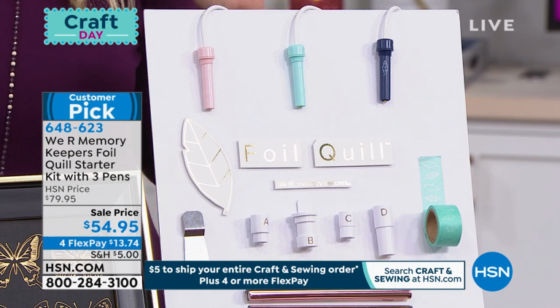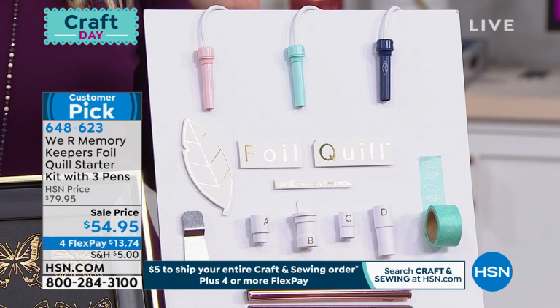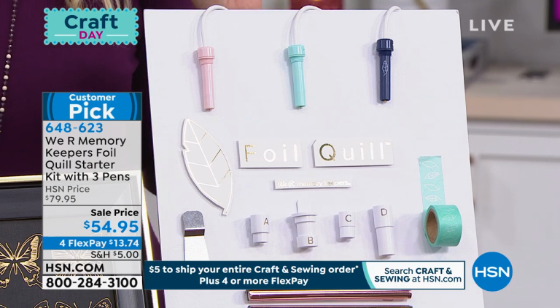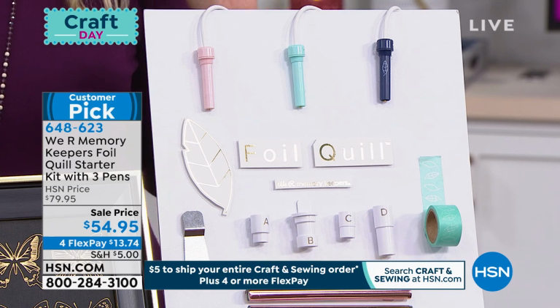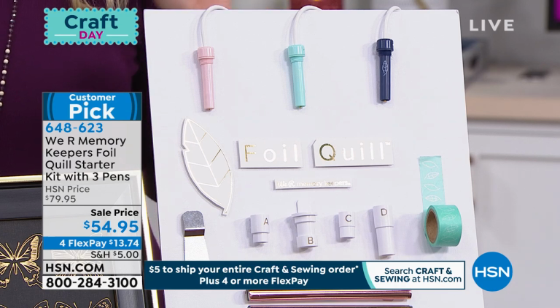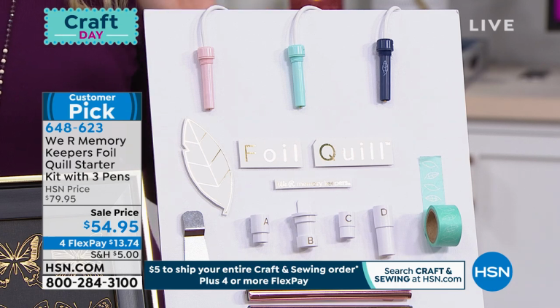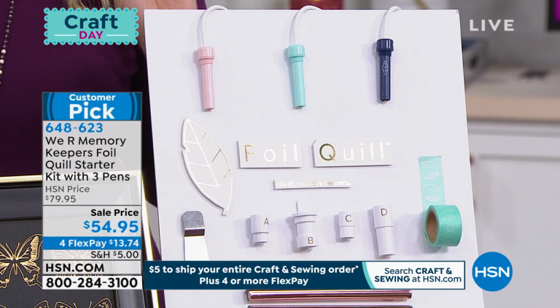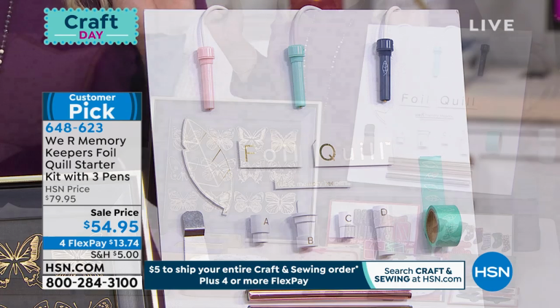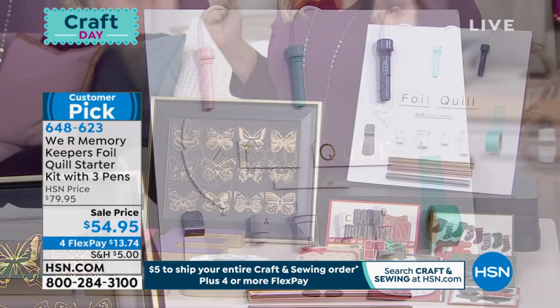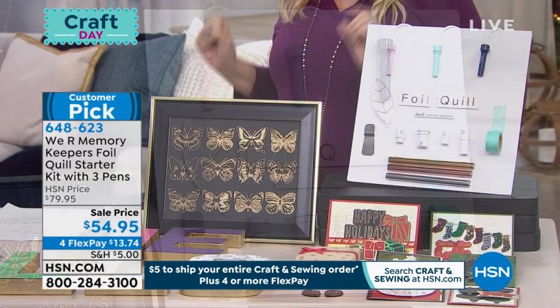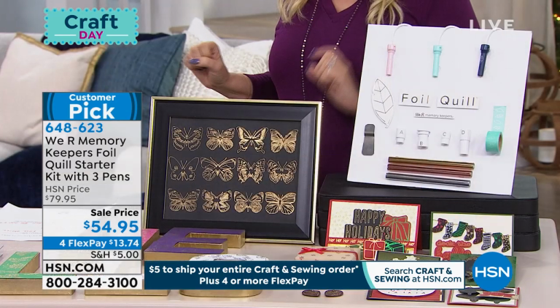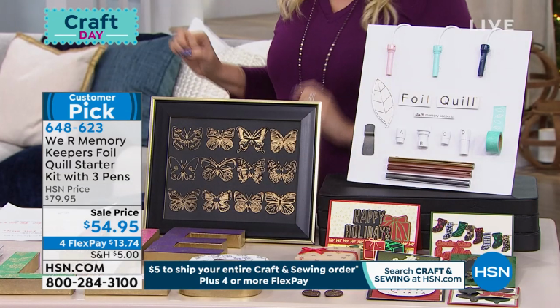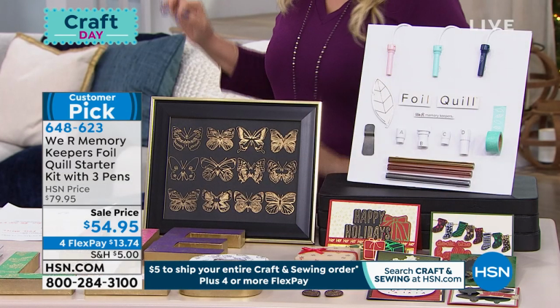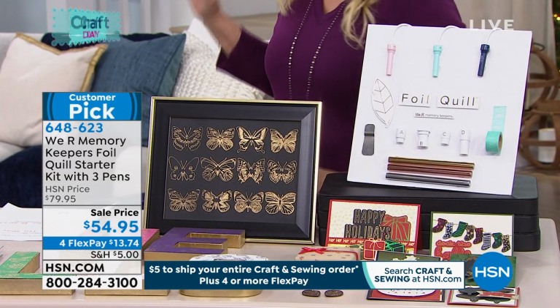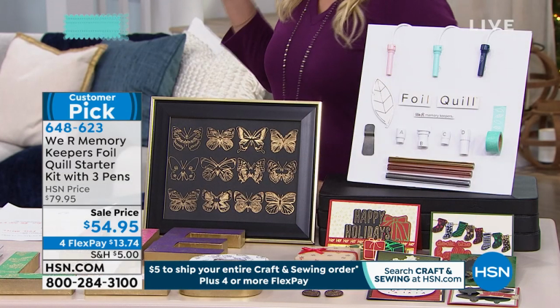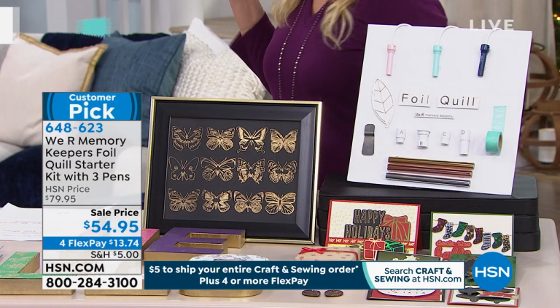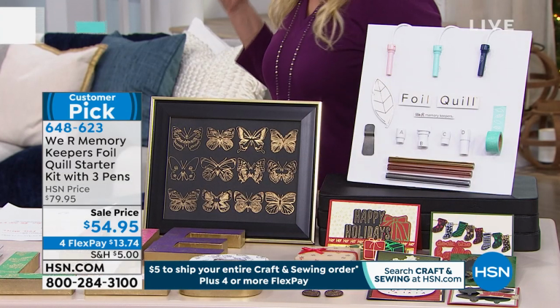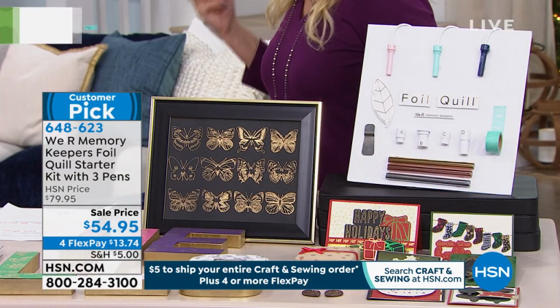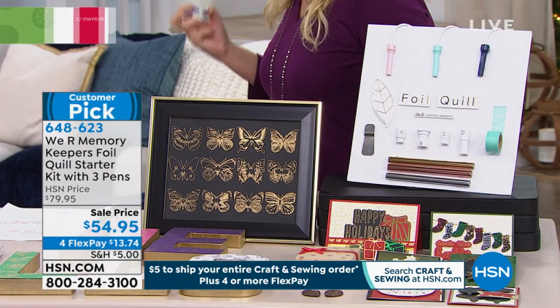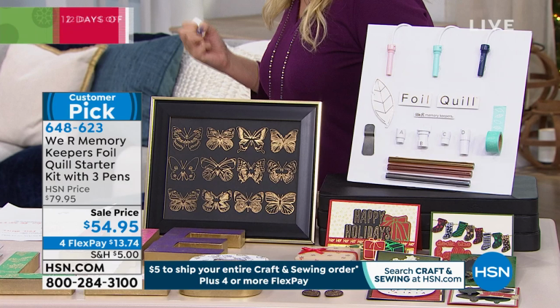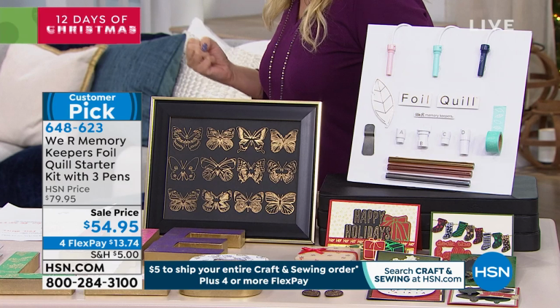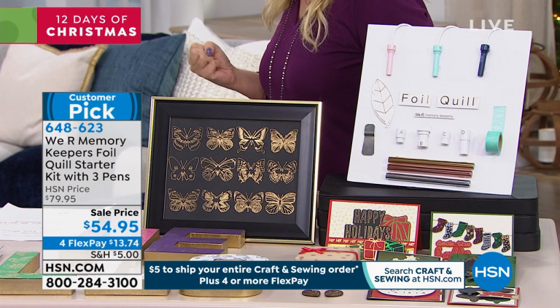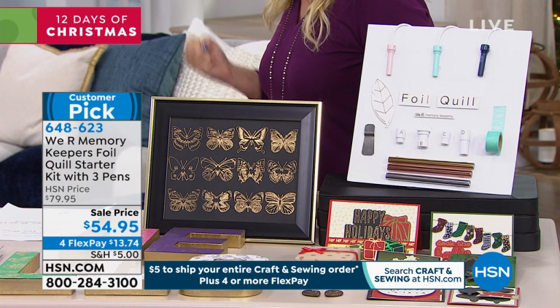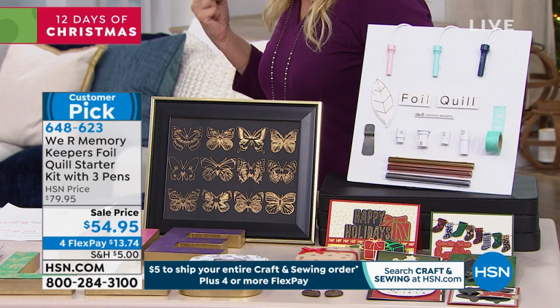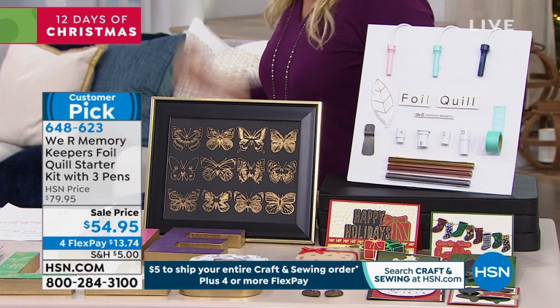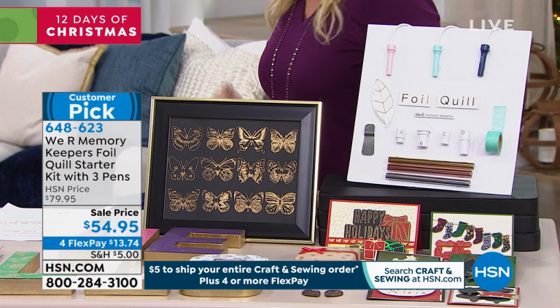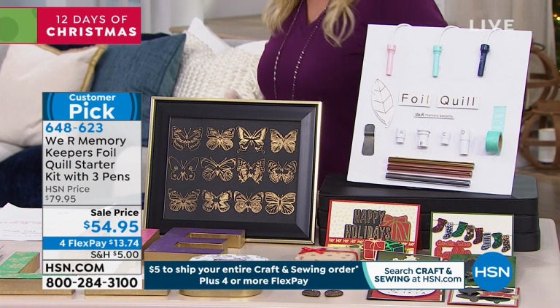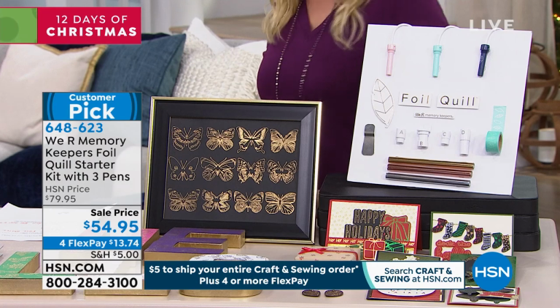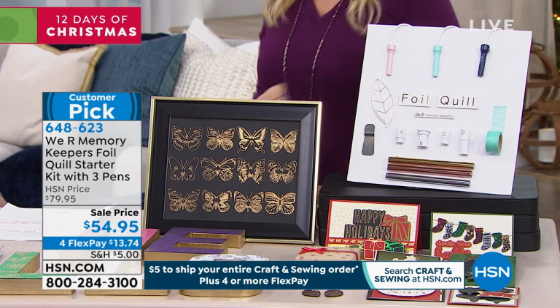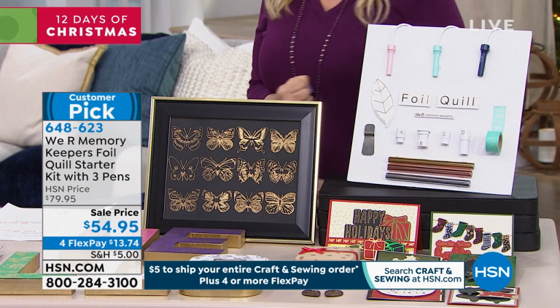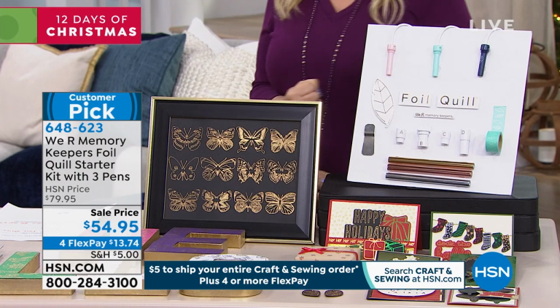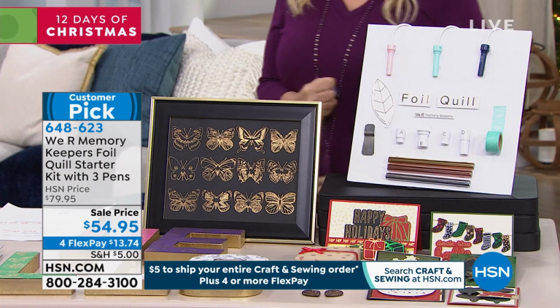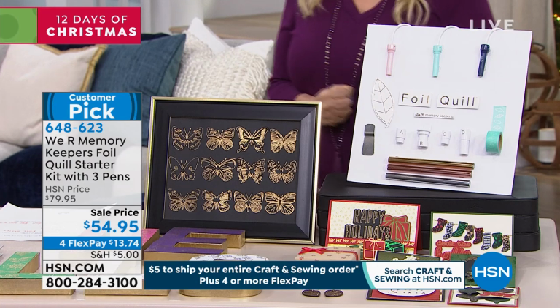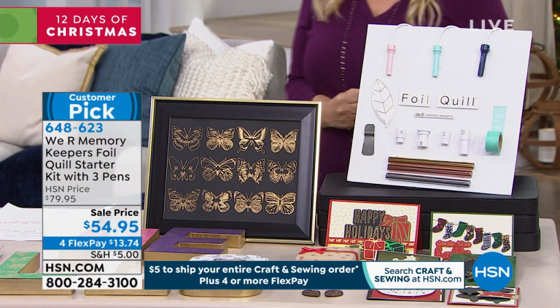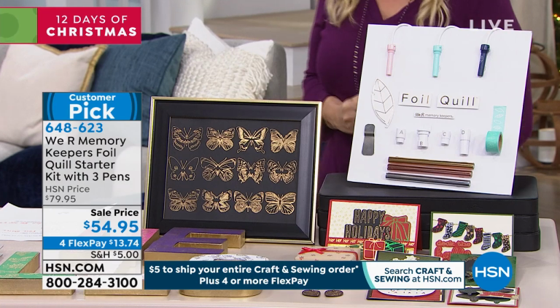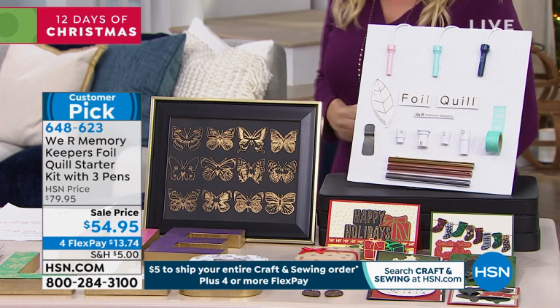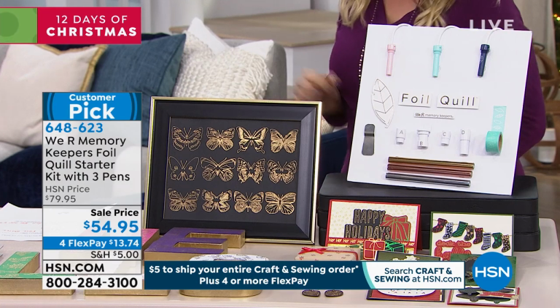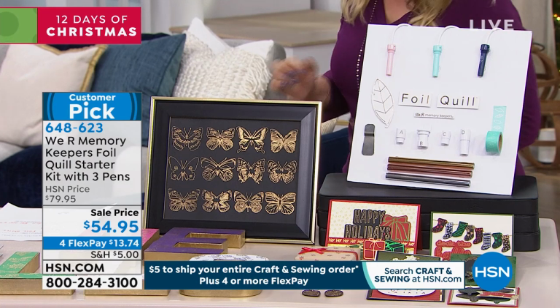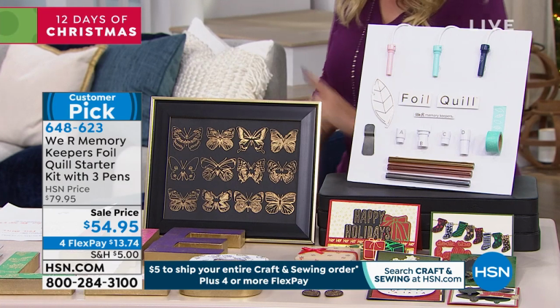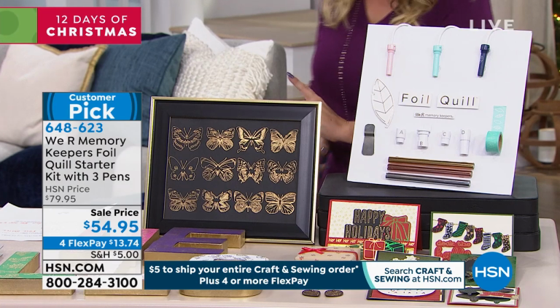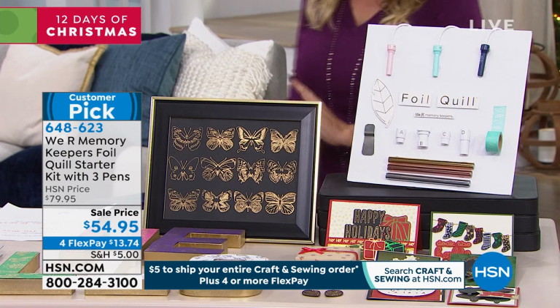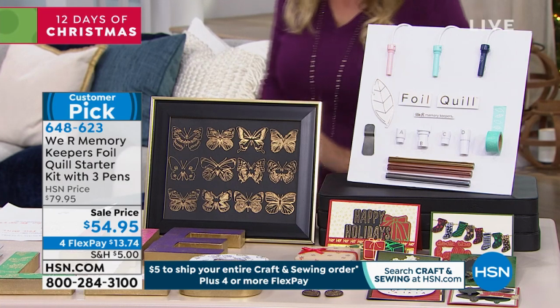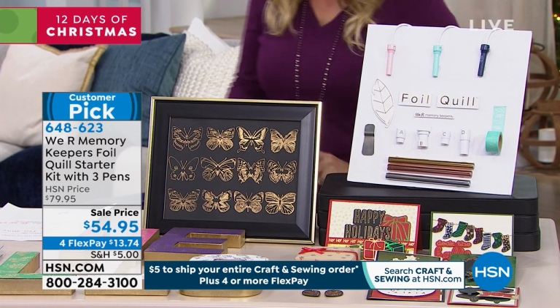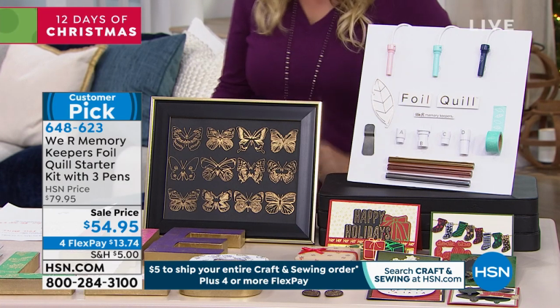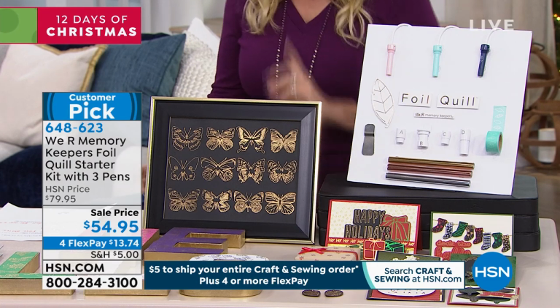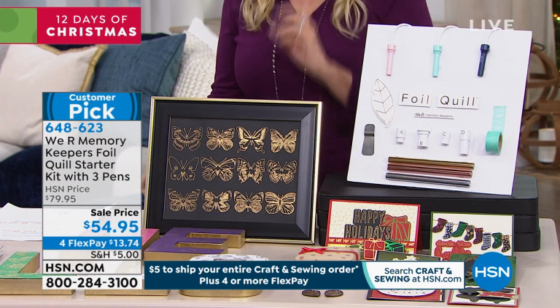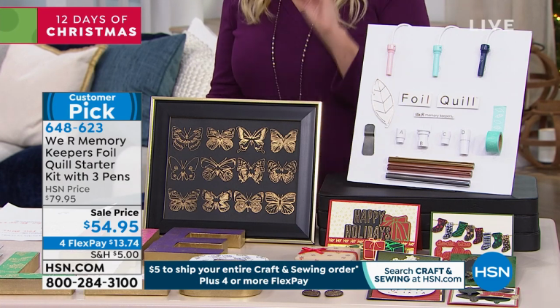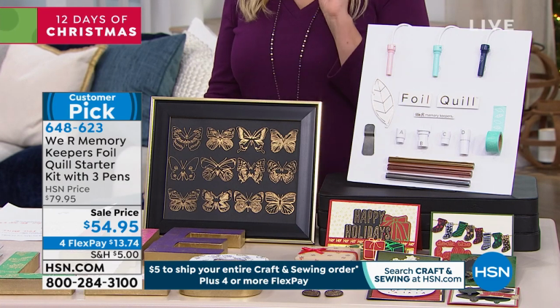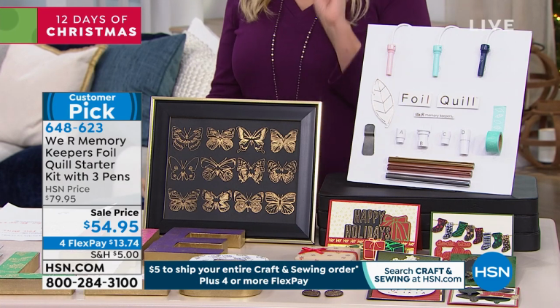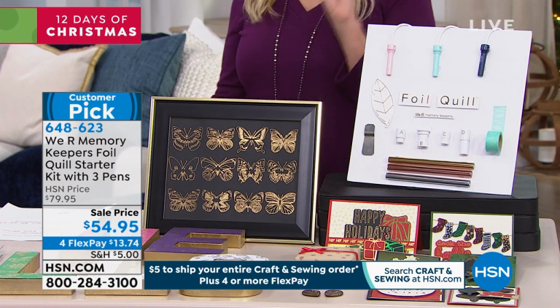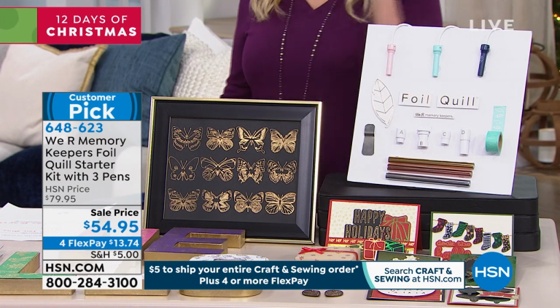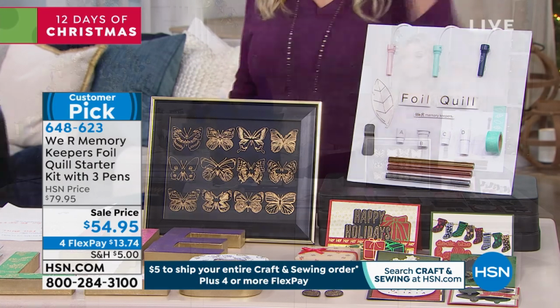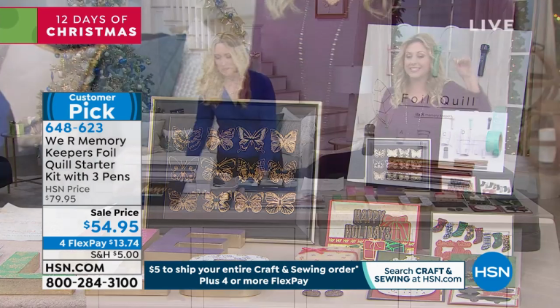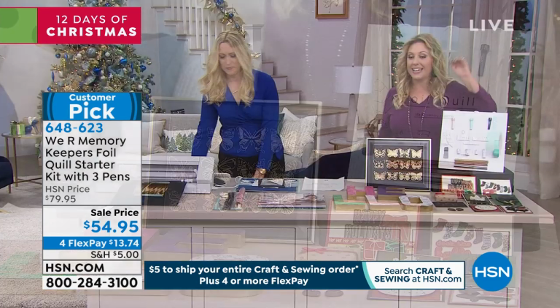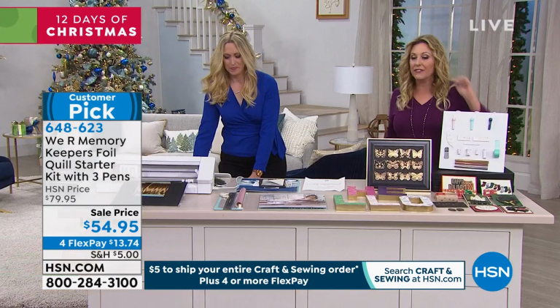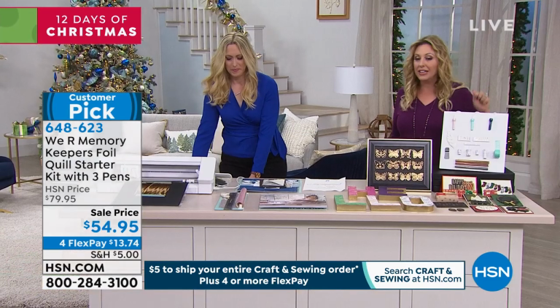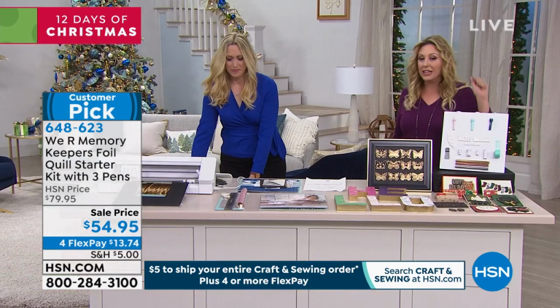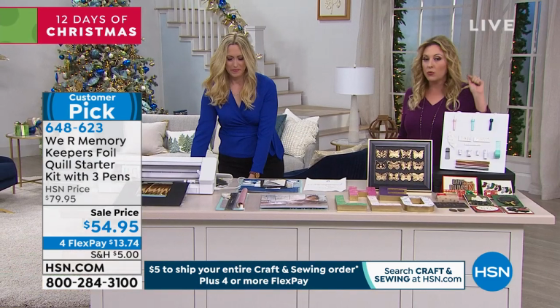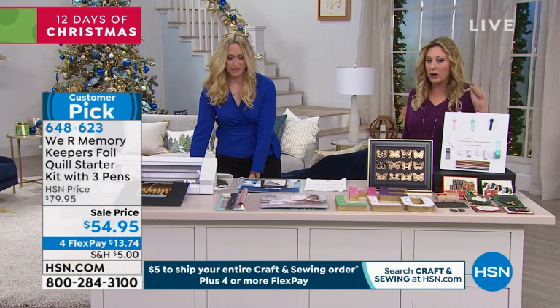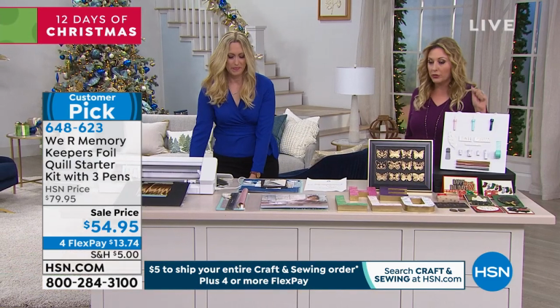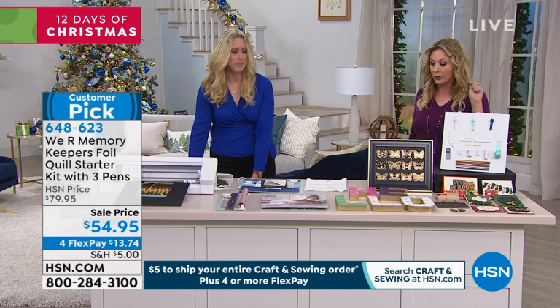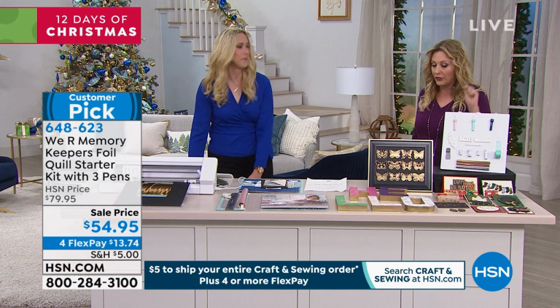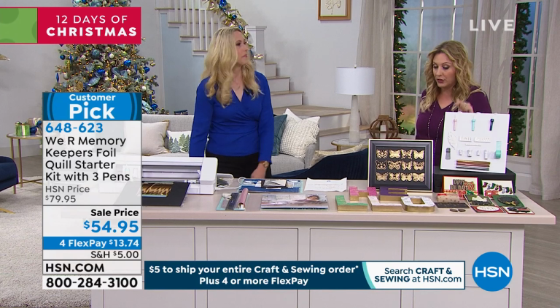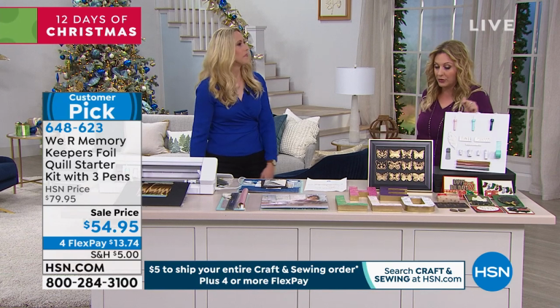Ali Dostal is here. Customer pick with 71 reviews.